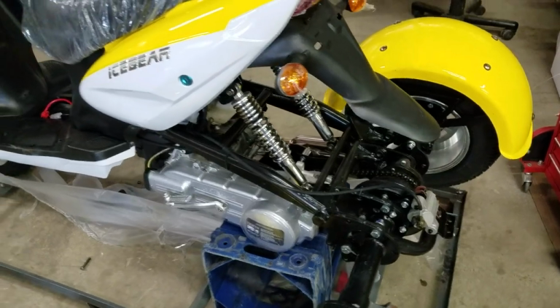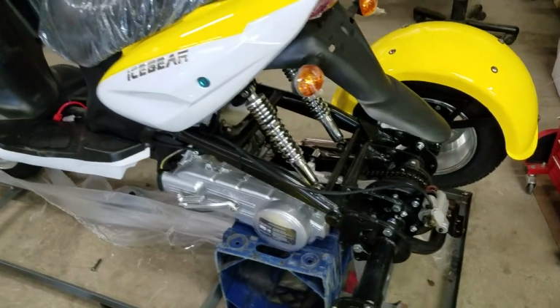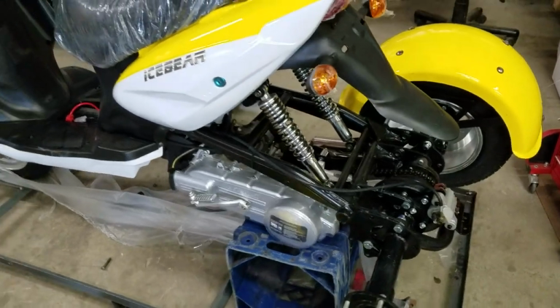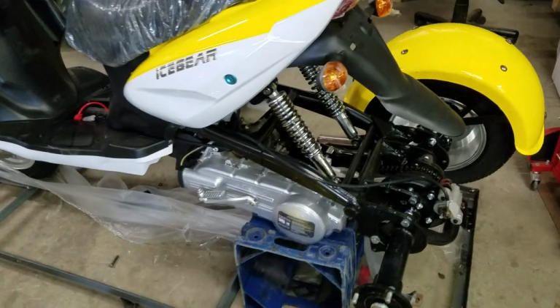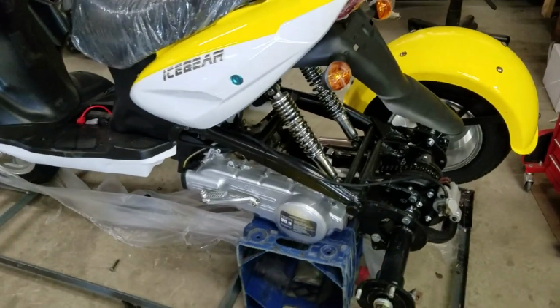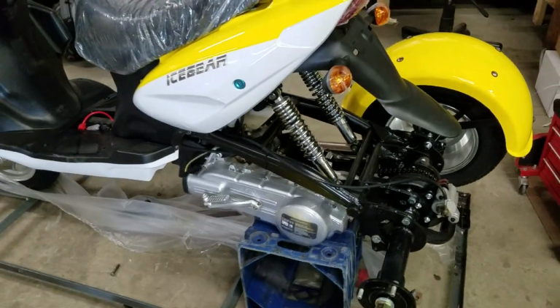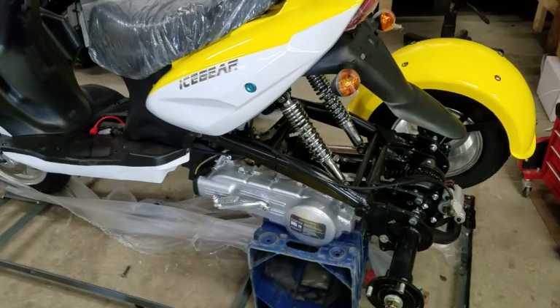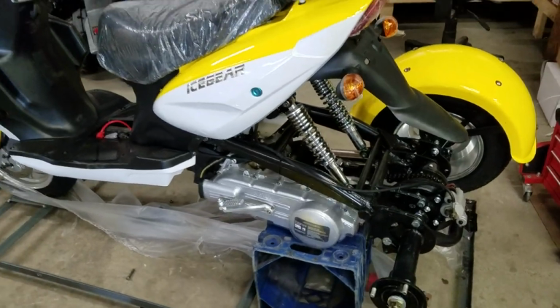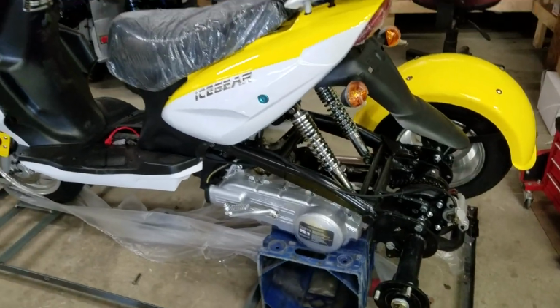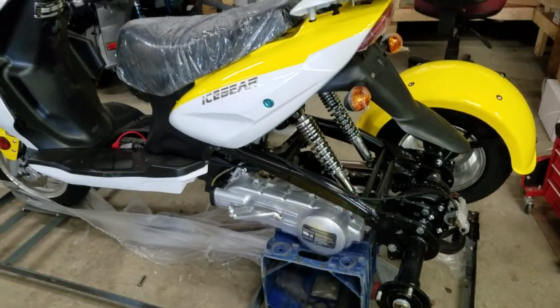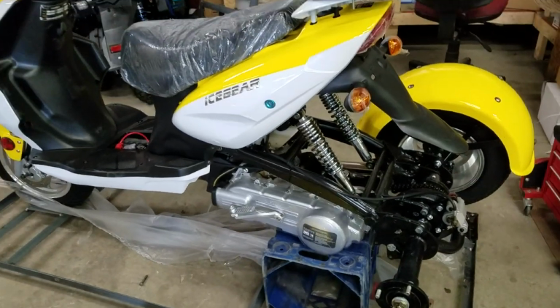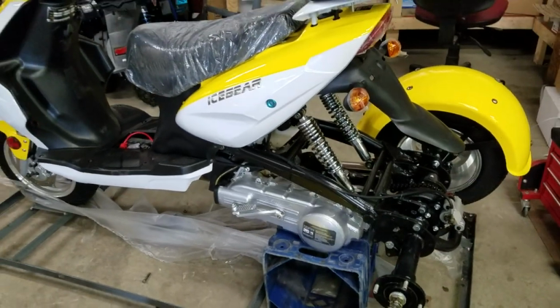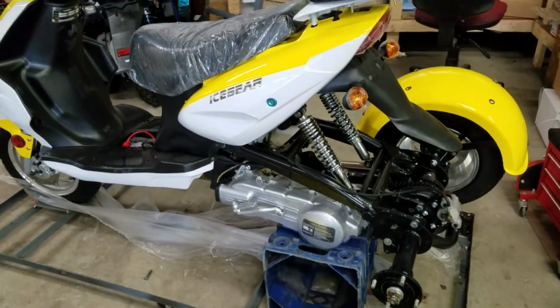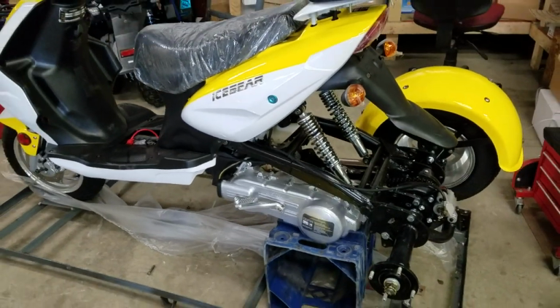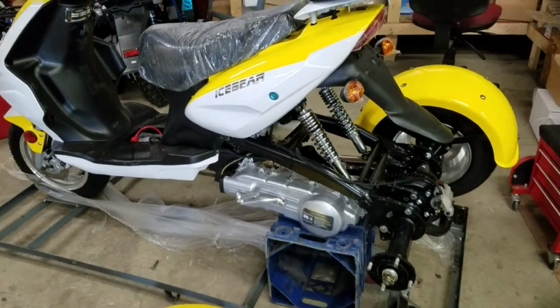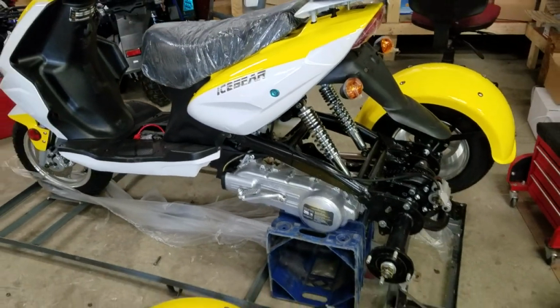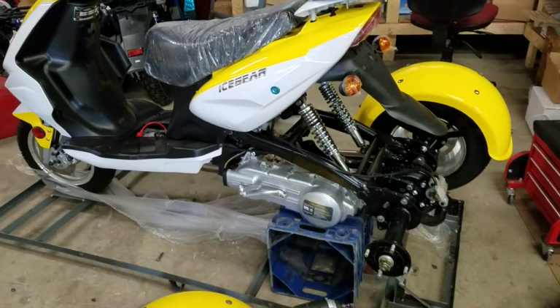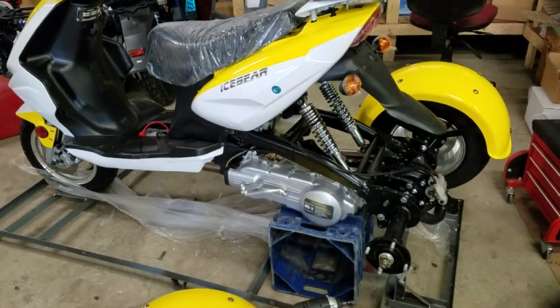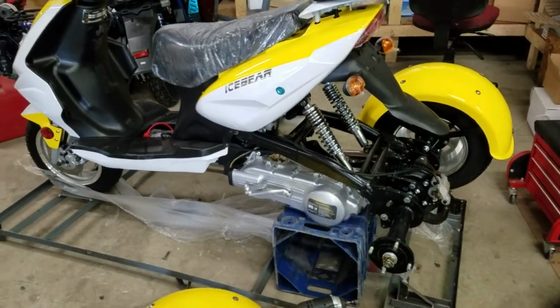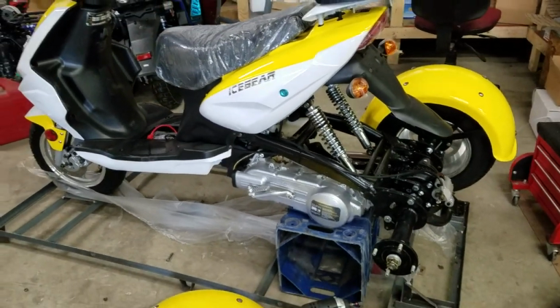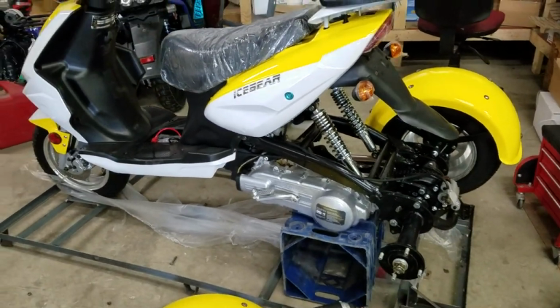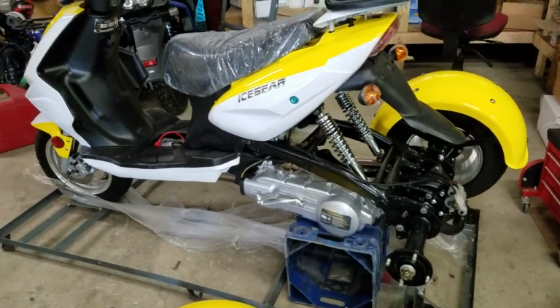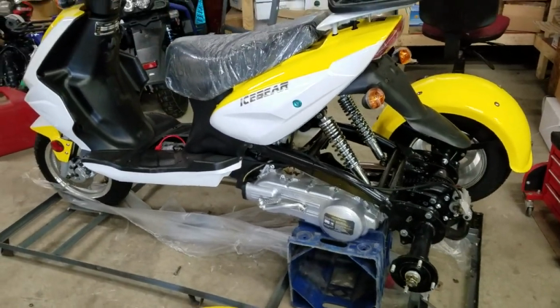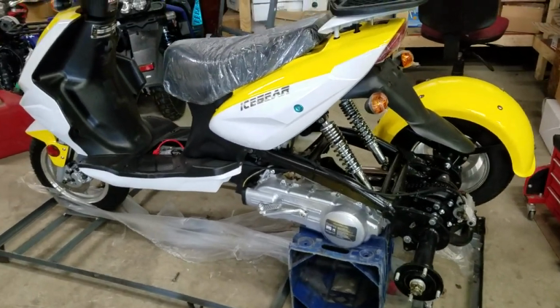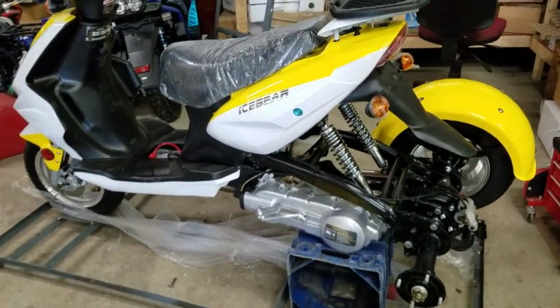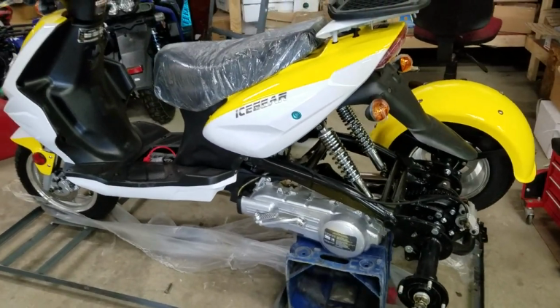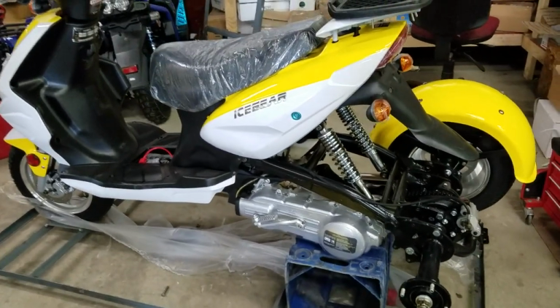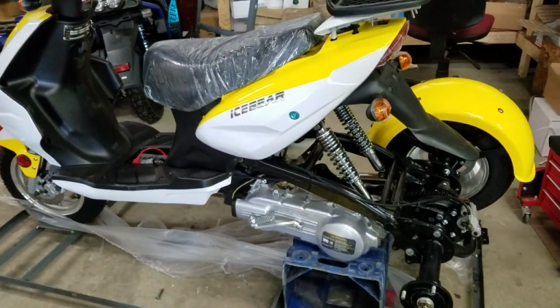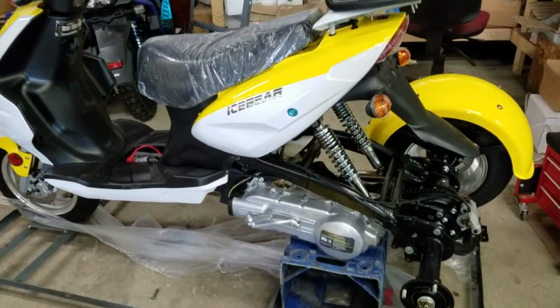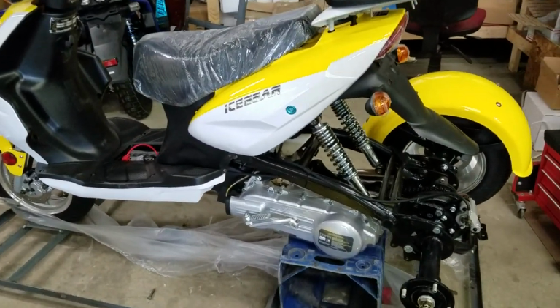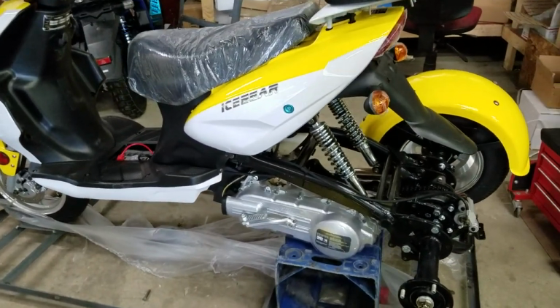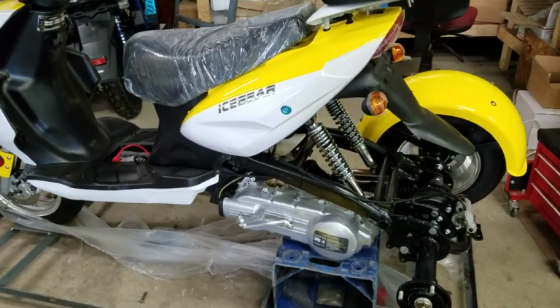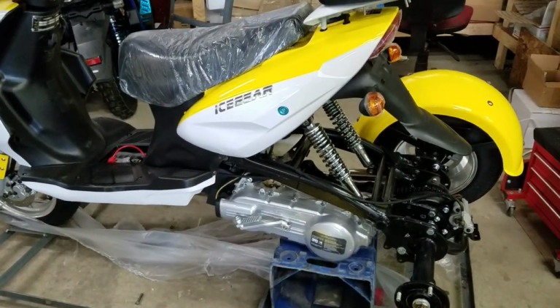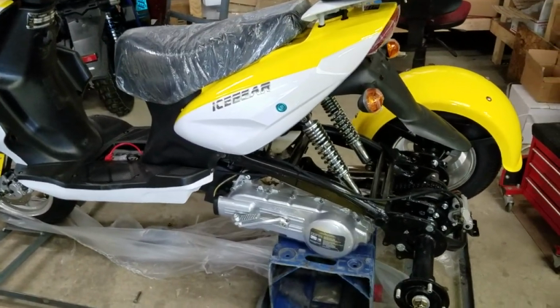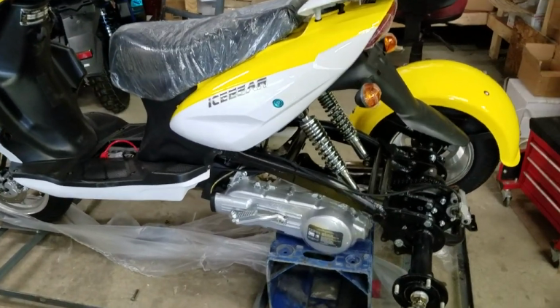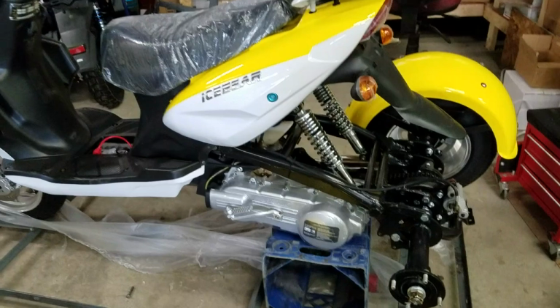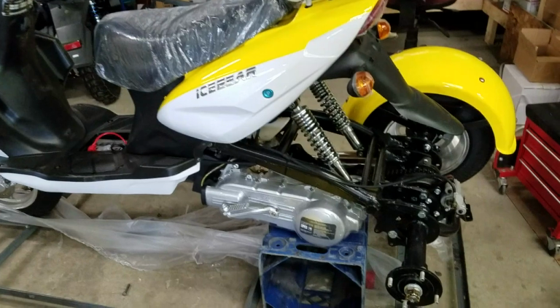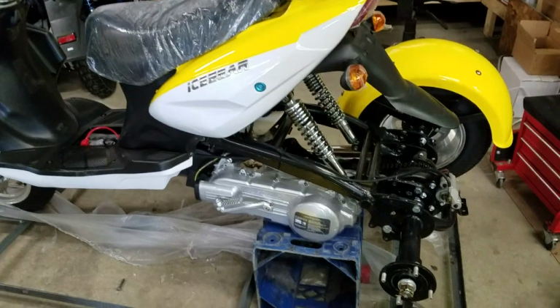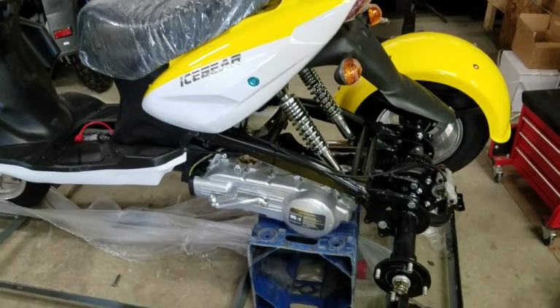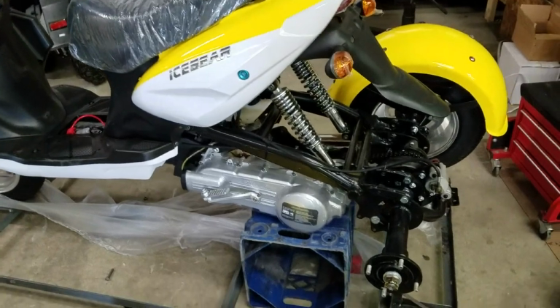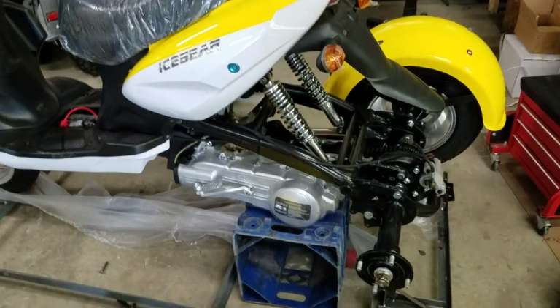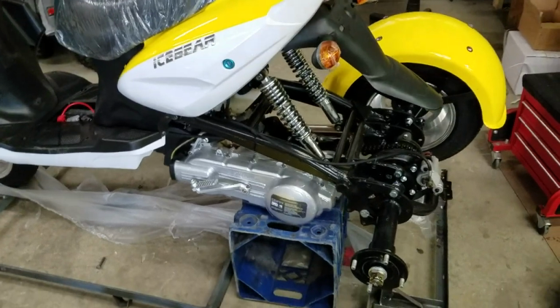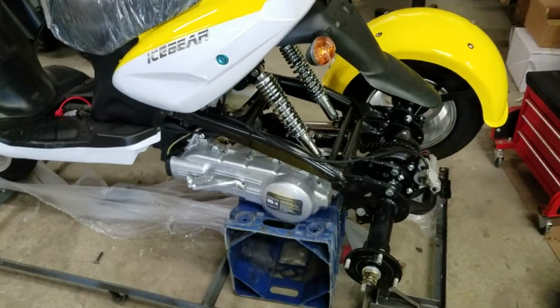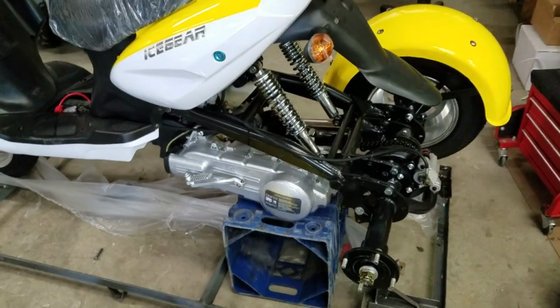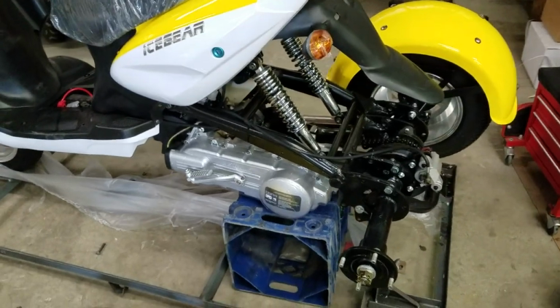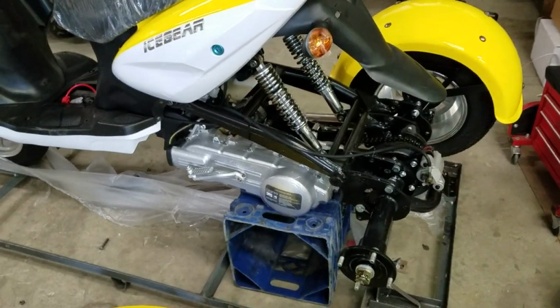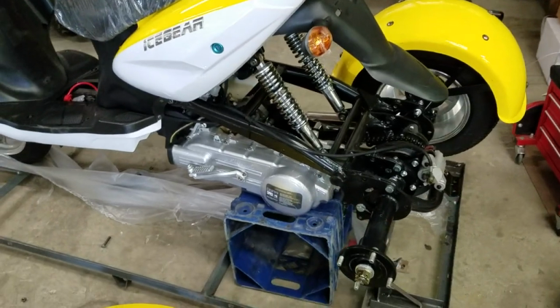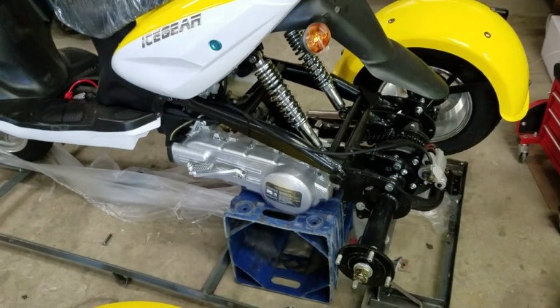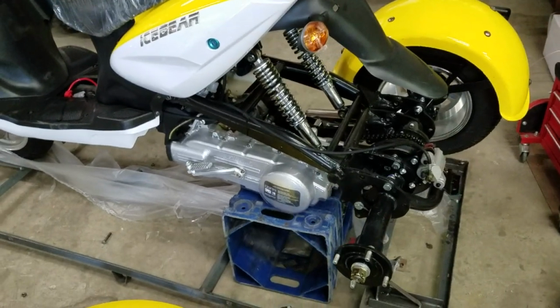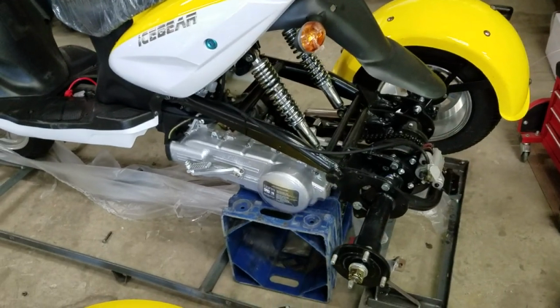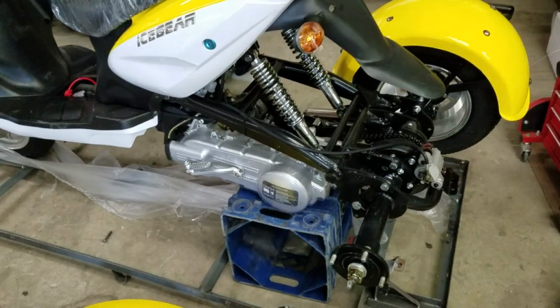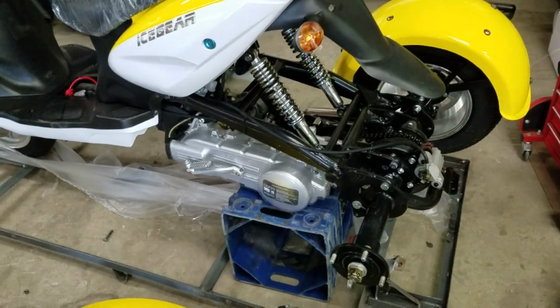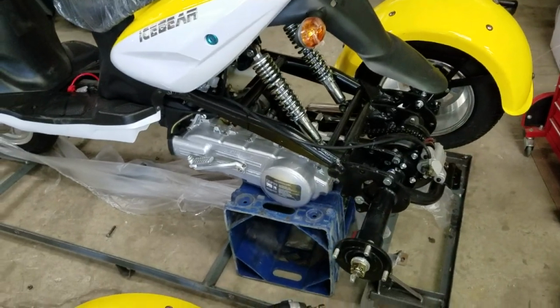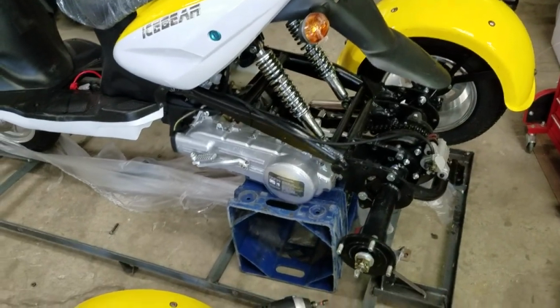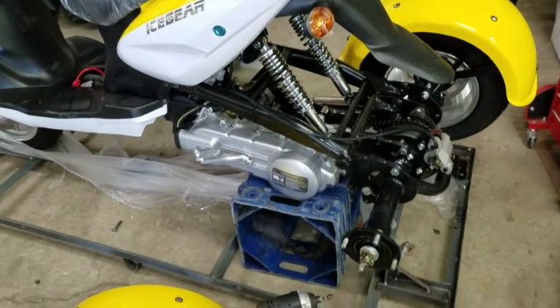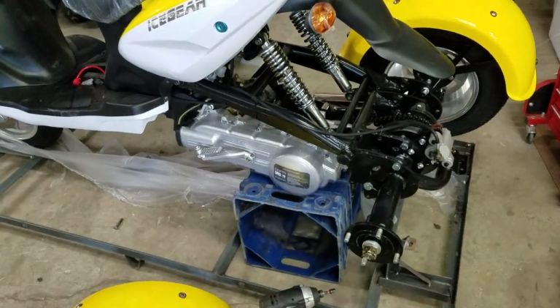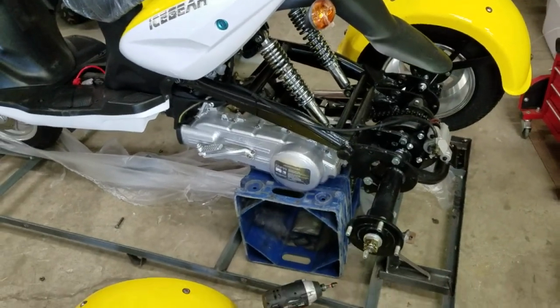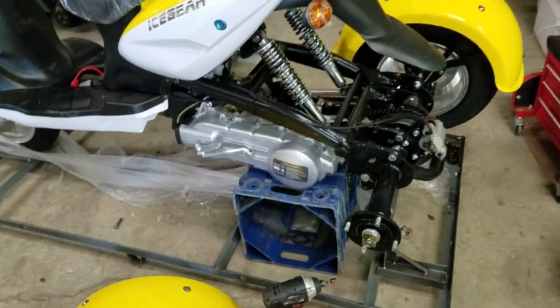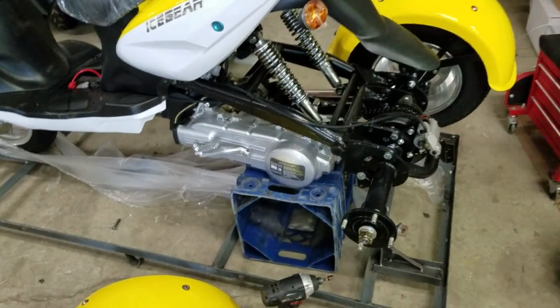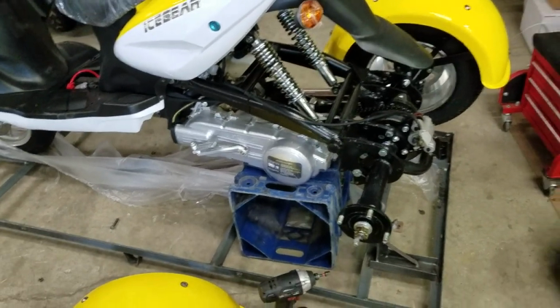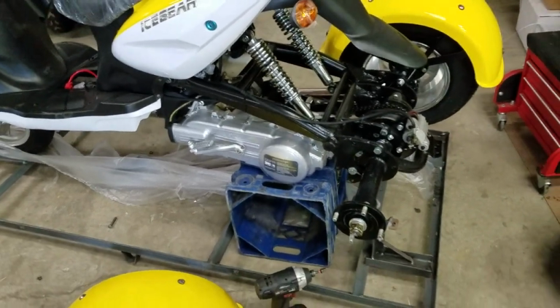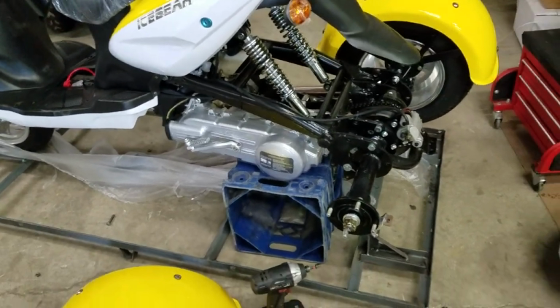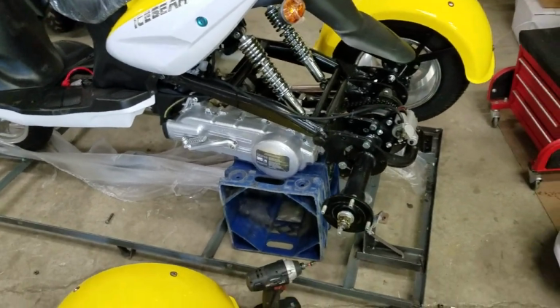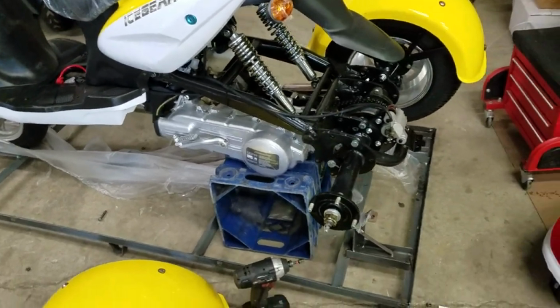After you start the scooter and you're driving around, after 30 minutes of driving change the oil with 10w30.